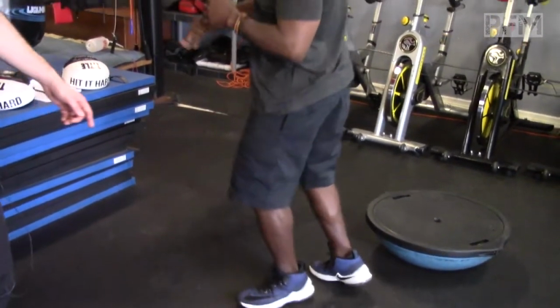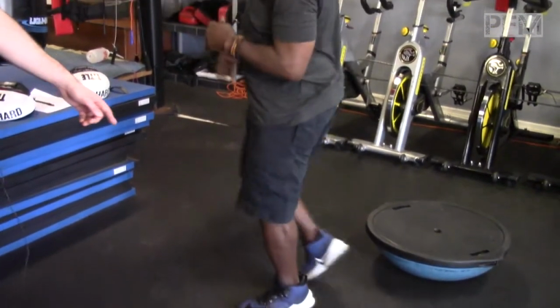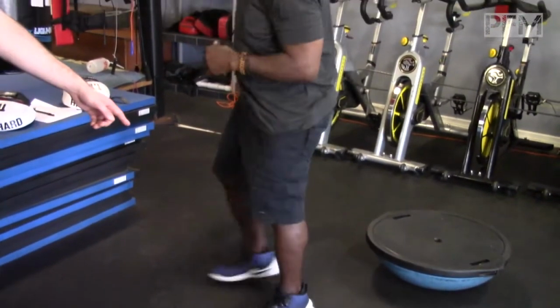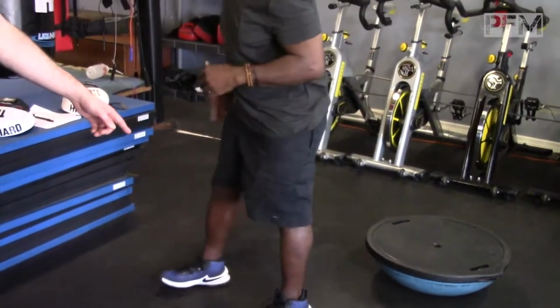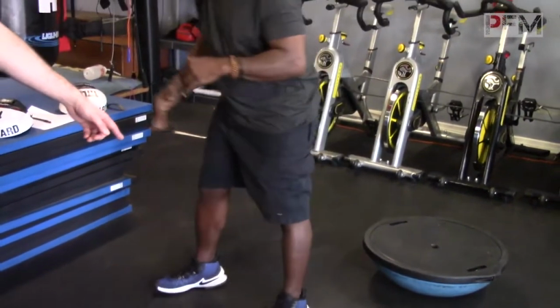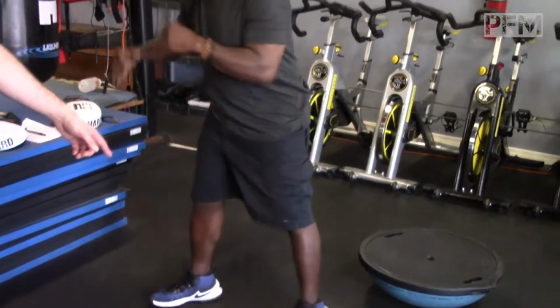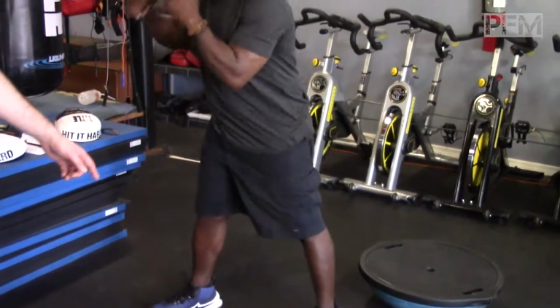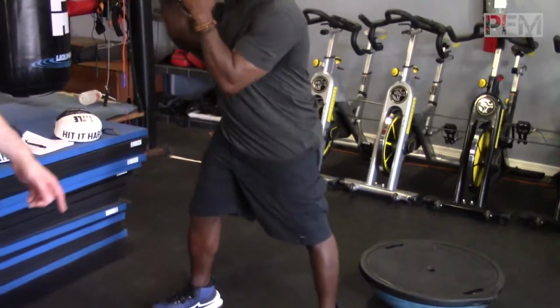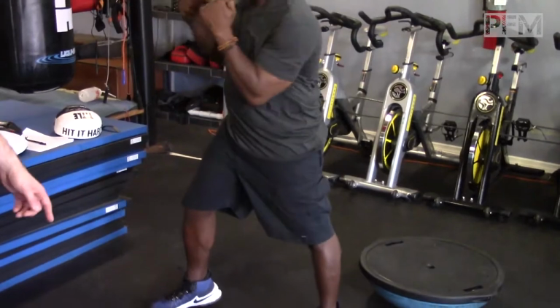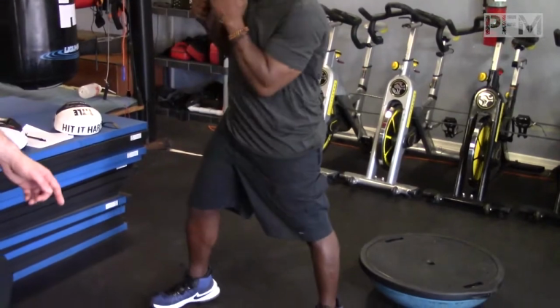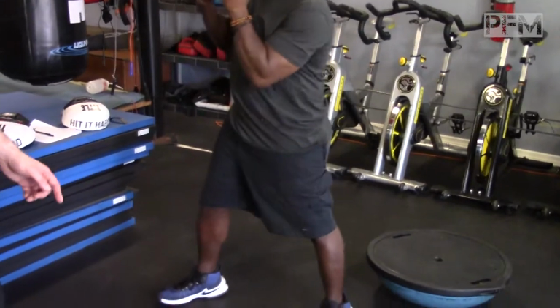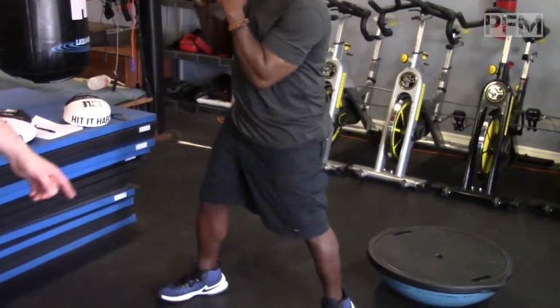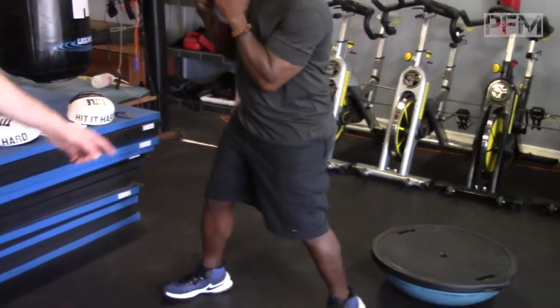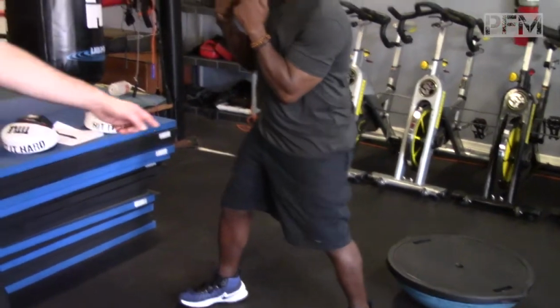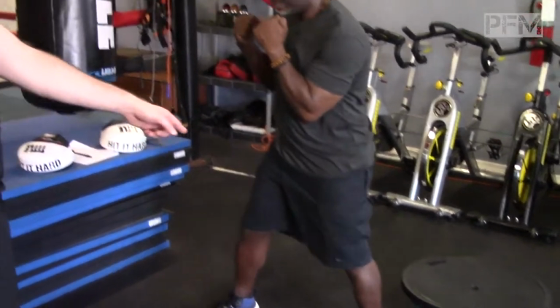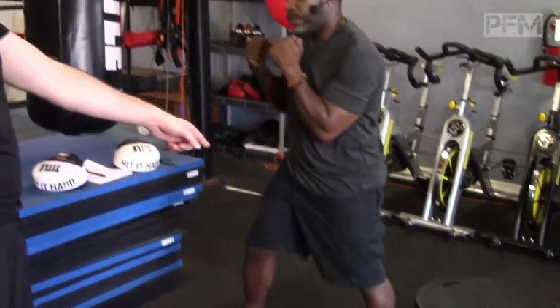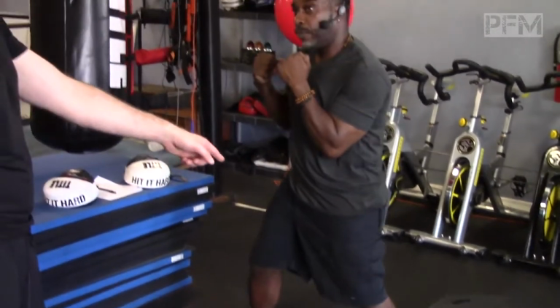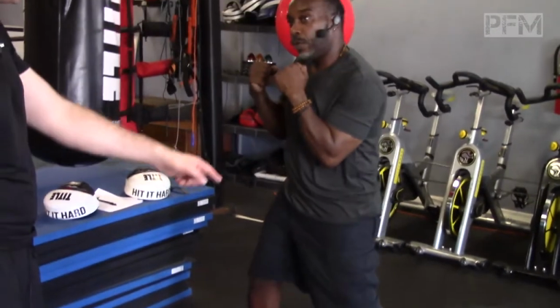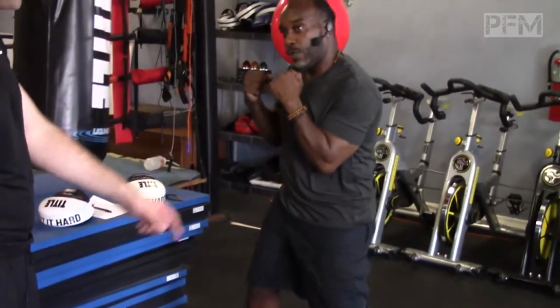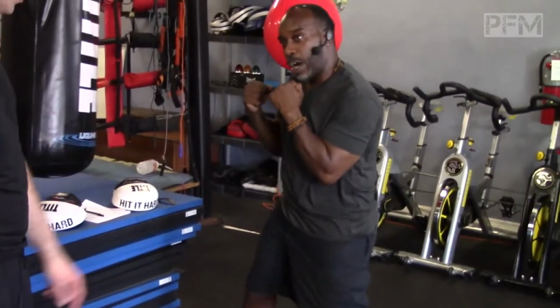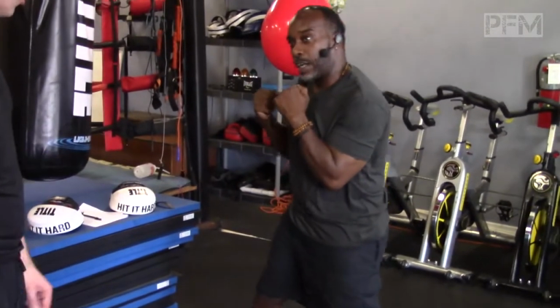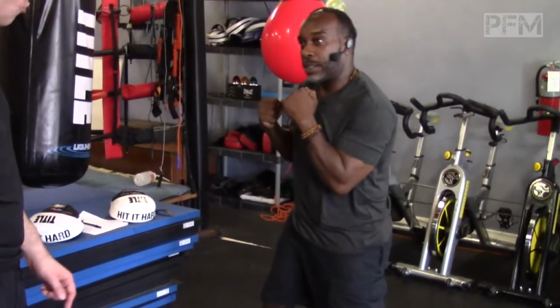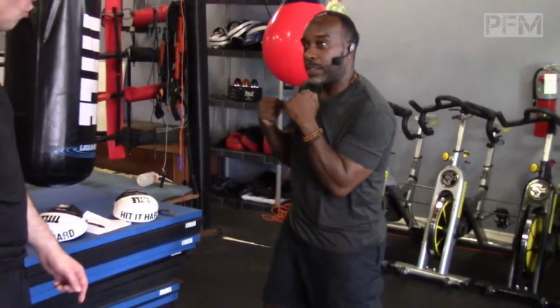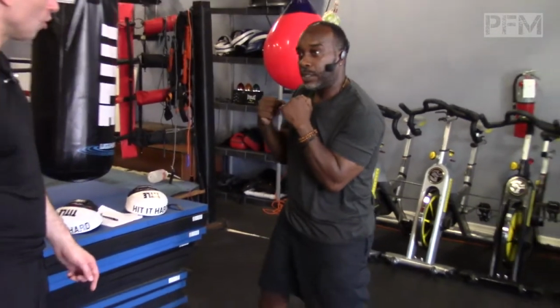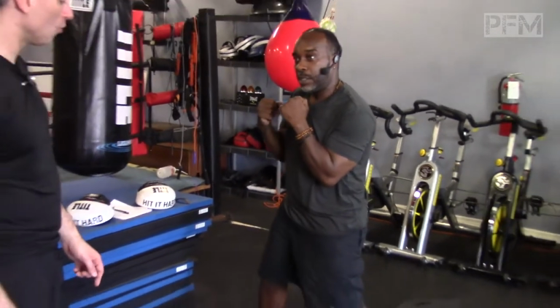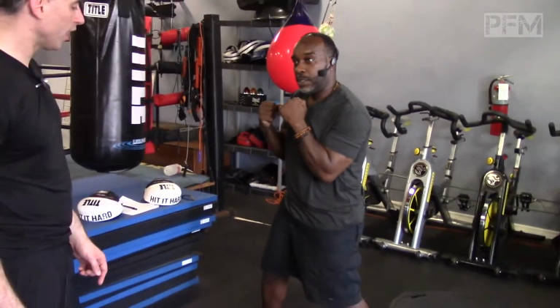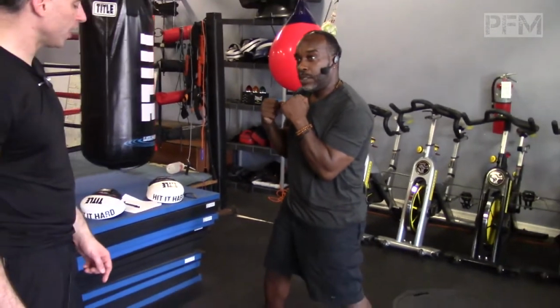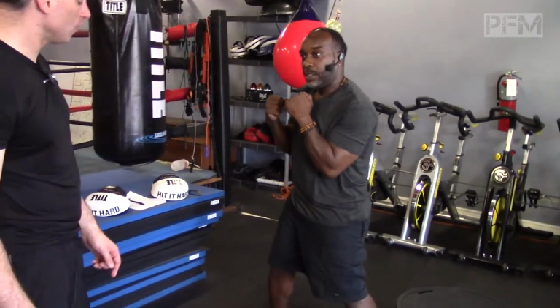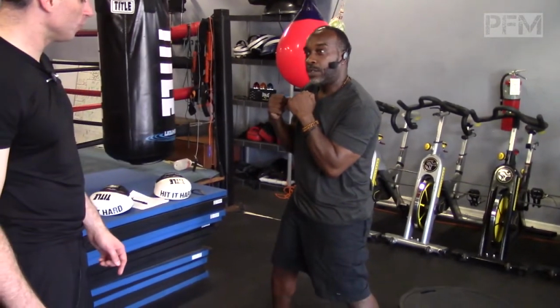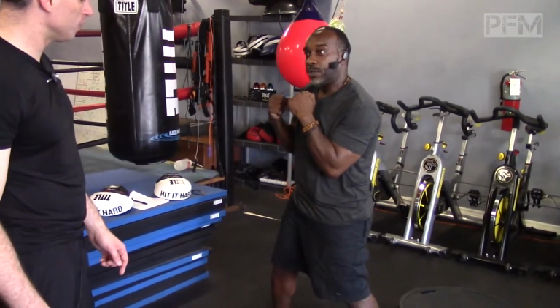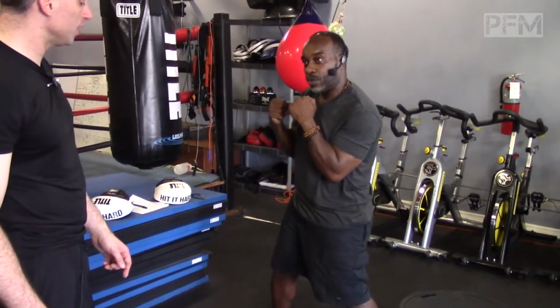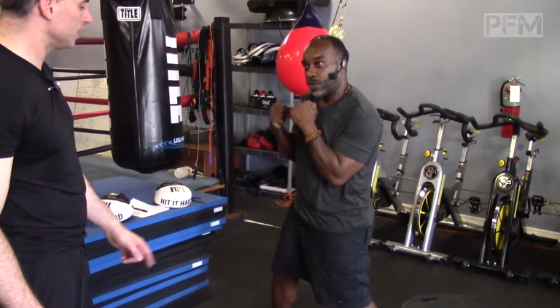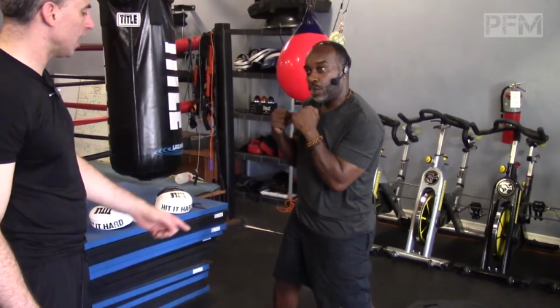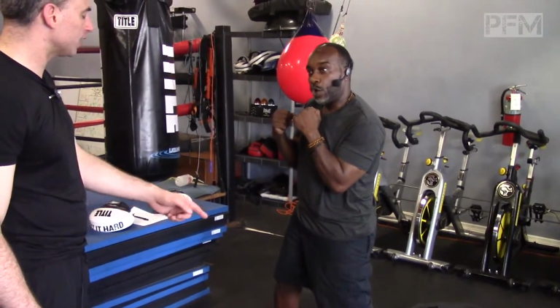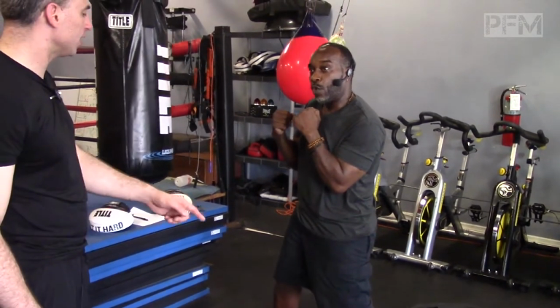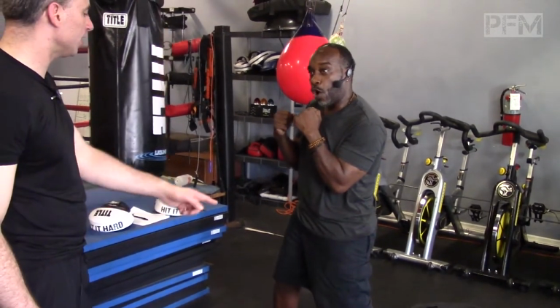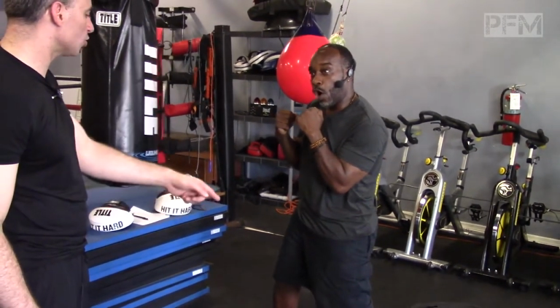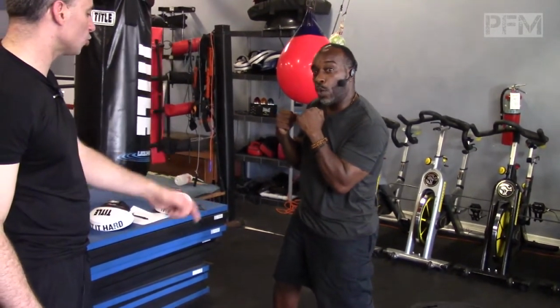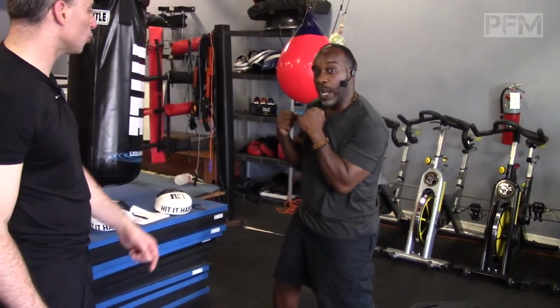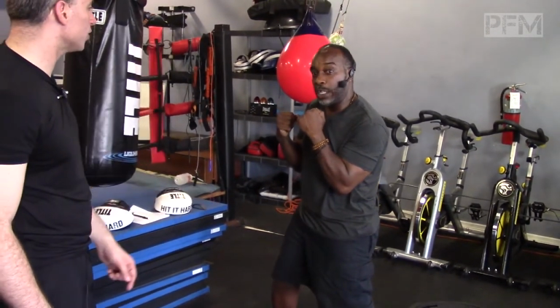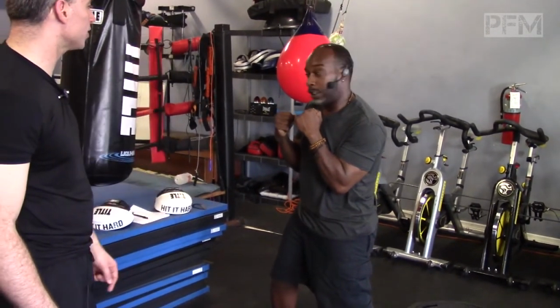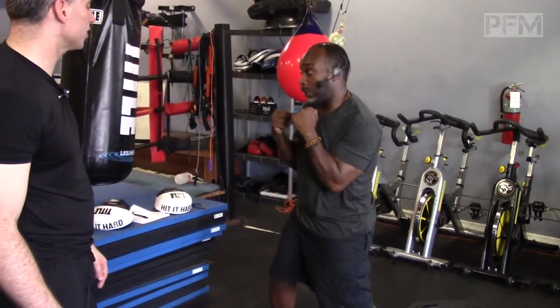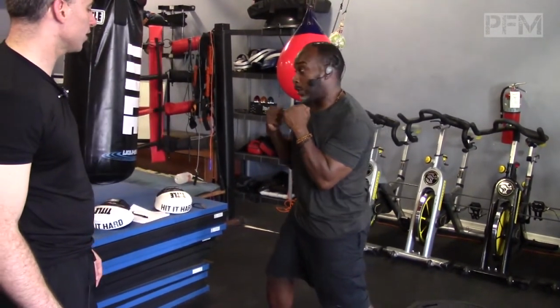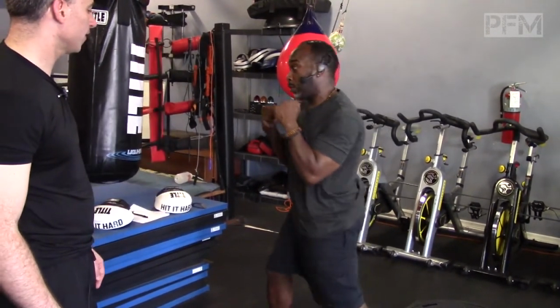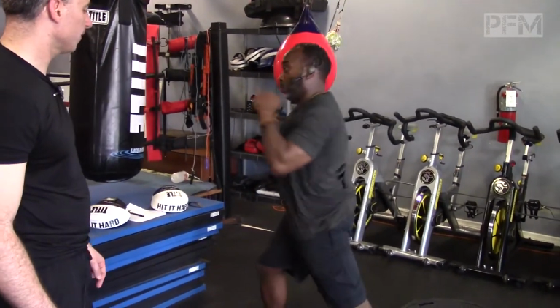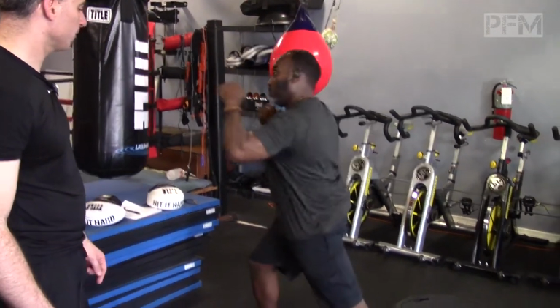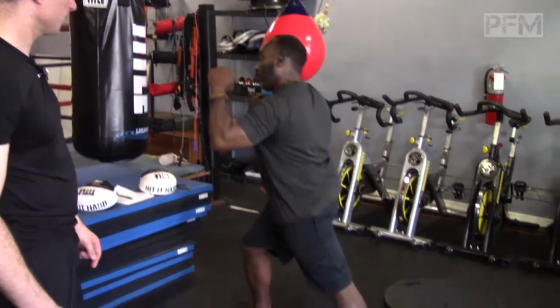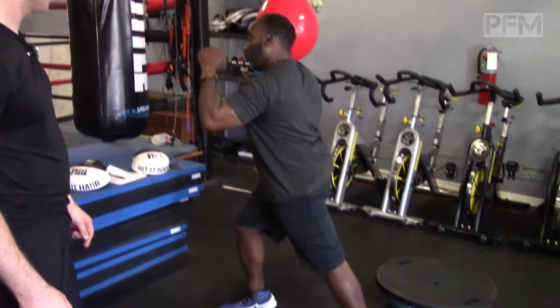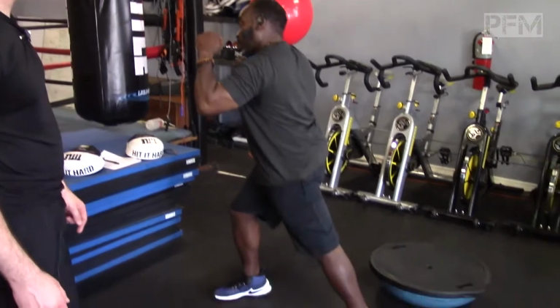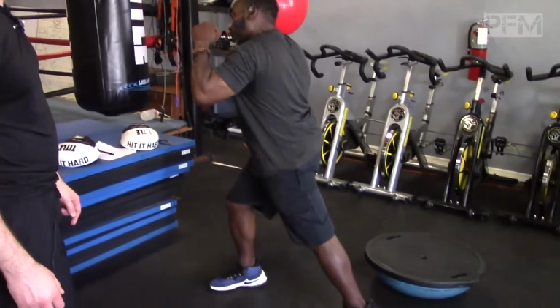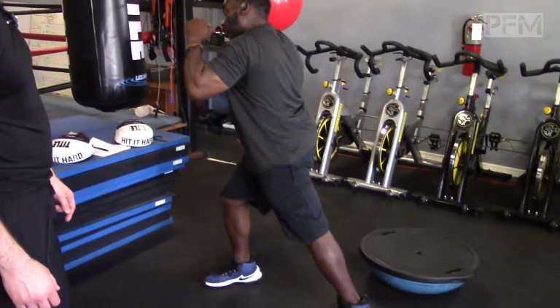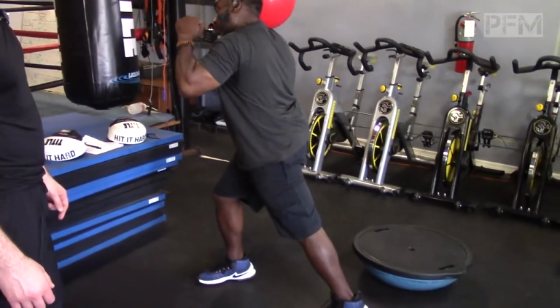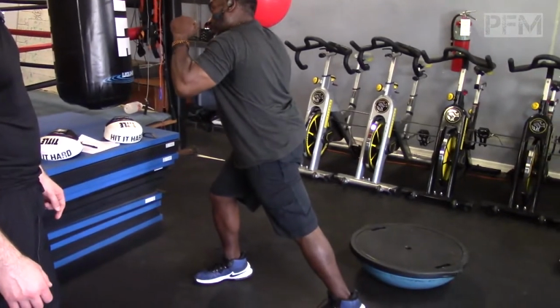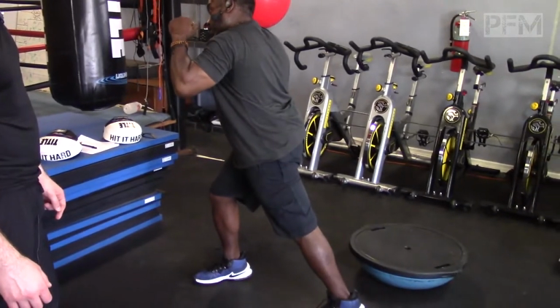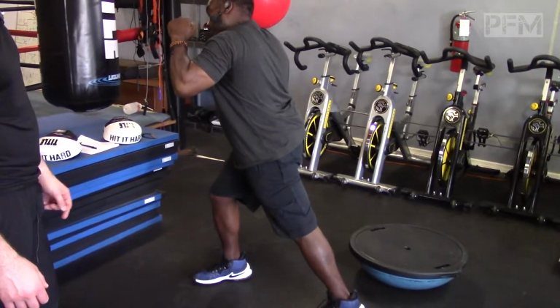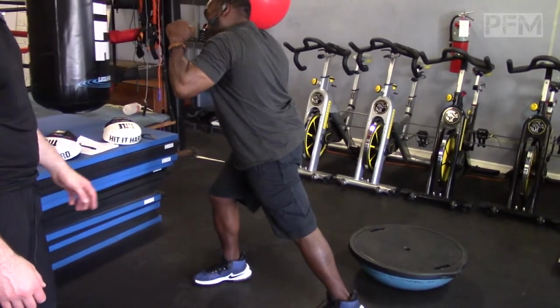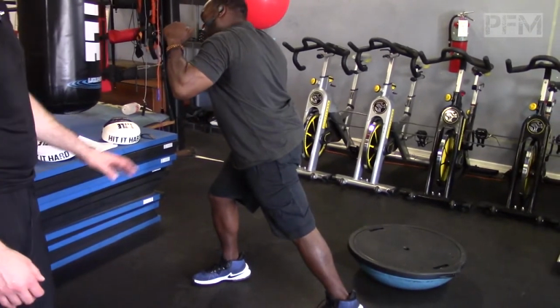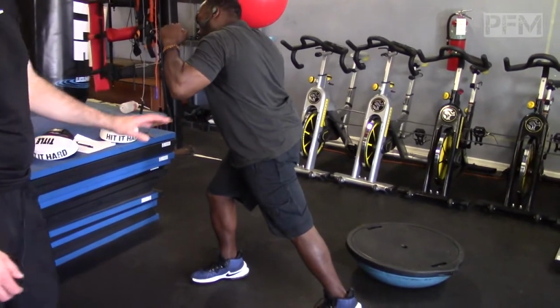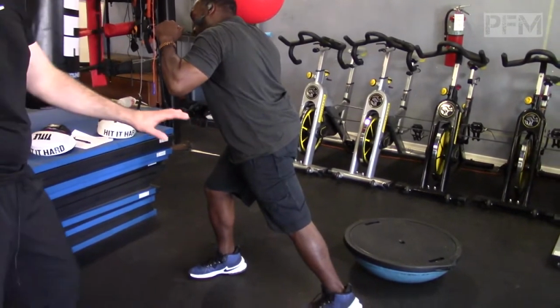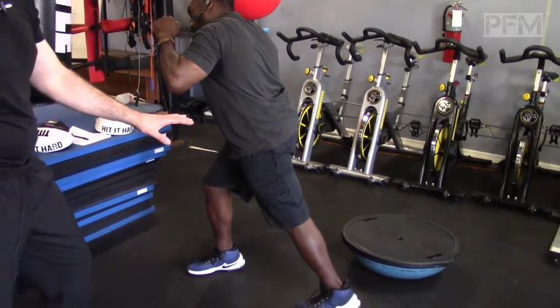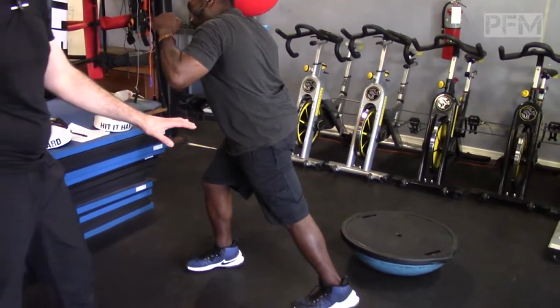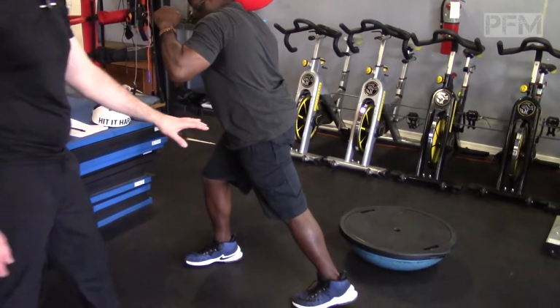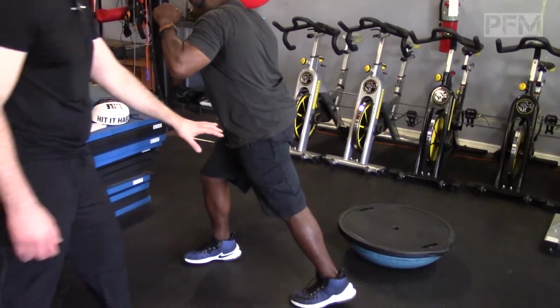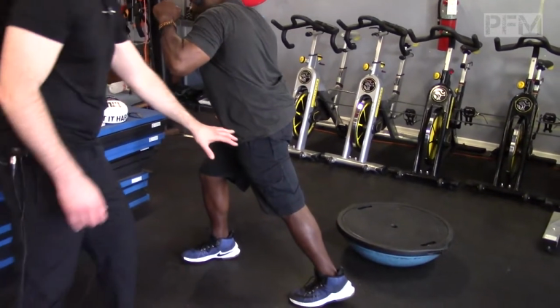On the southpaw side, if we're doing it on the left side, the wrong way would be to lock the knee. The wrong way is to lock the knee — that is the wrong way, guys.